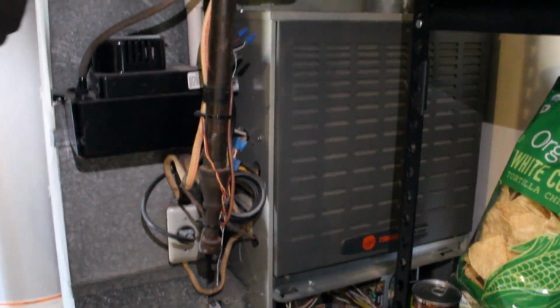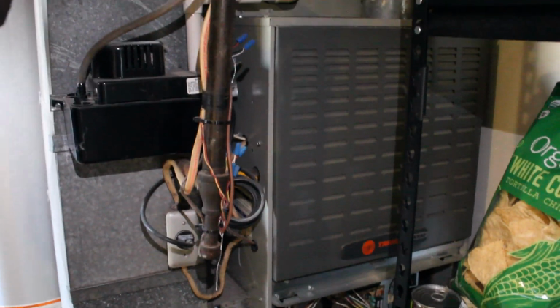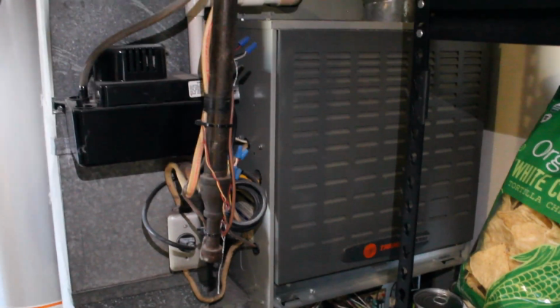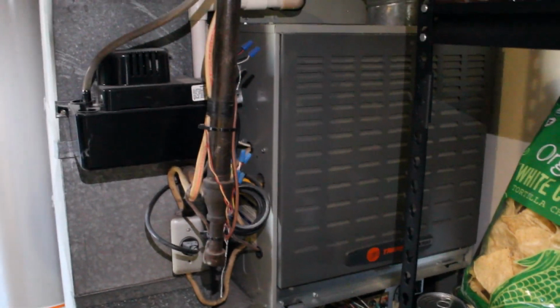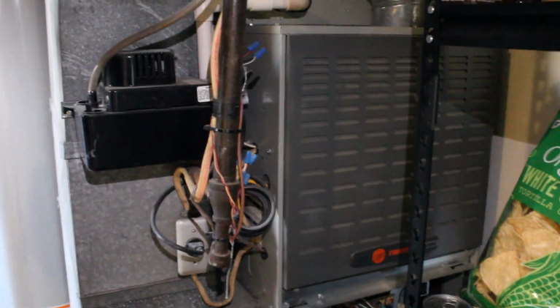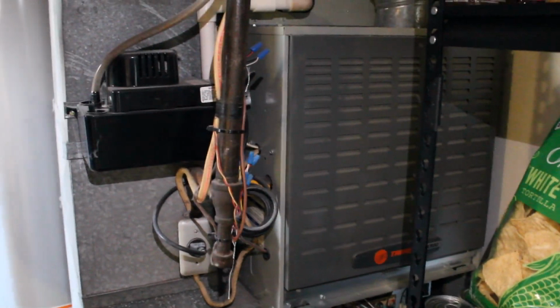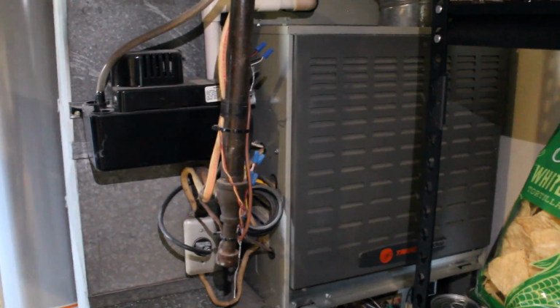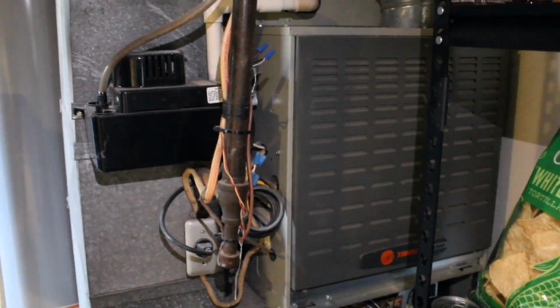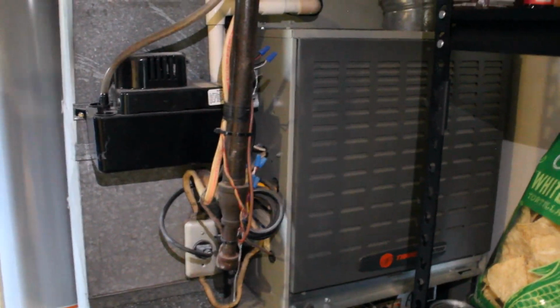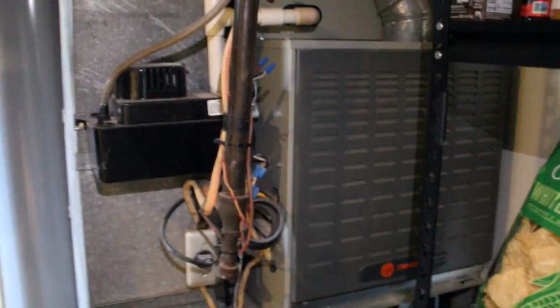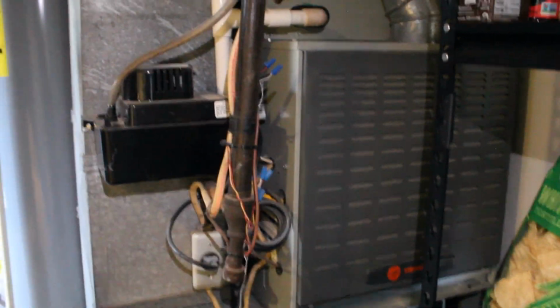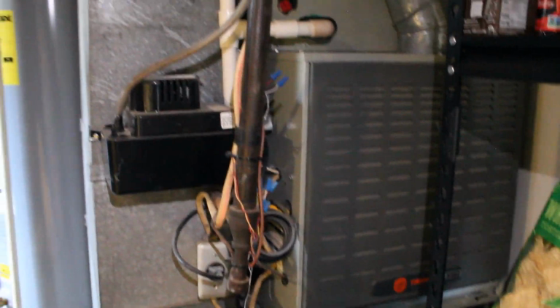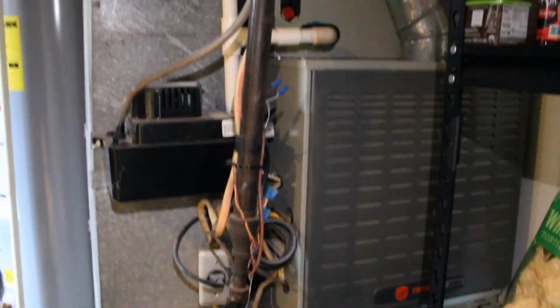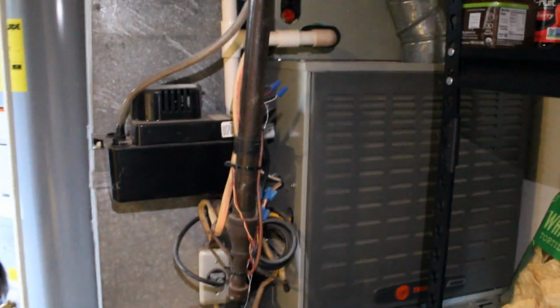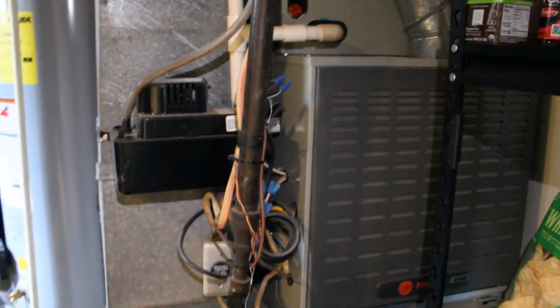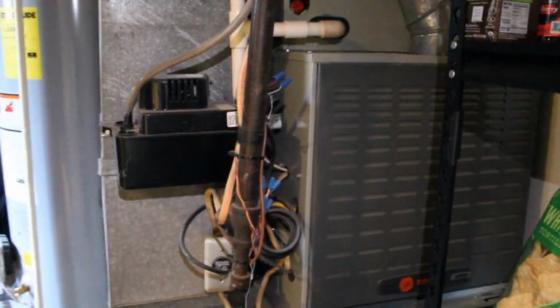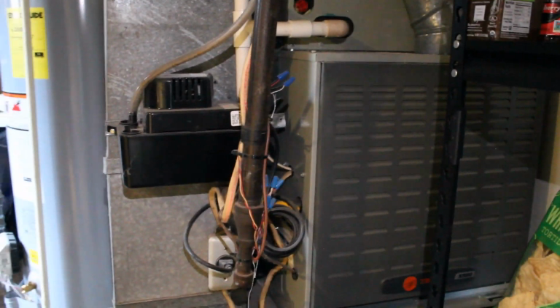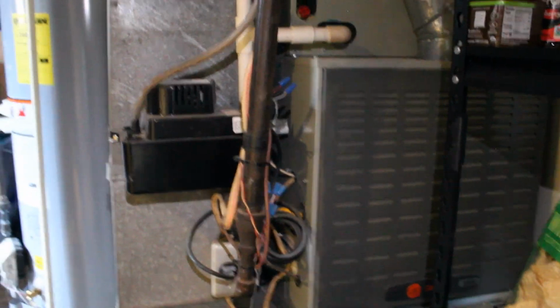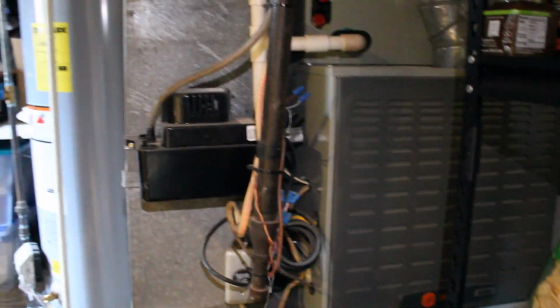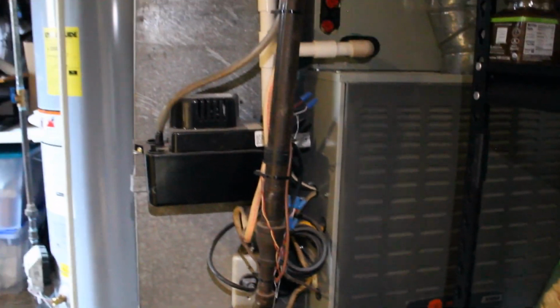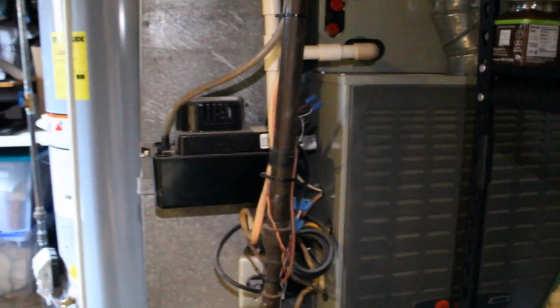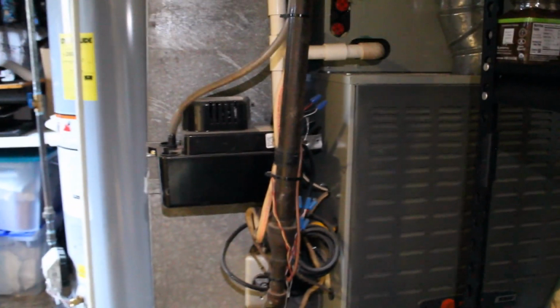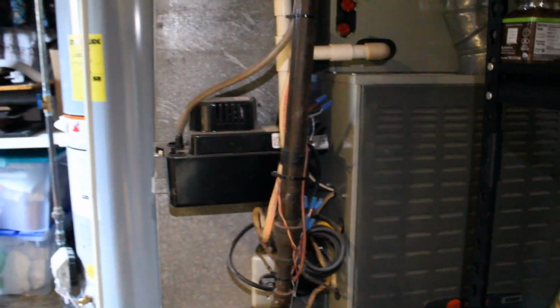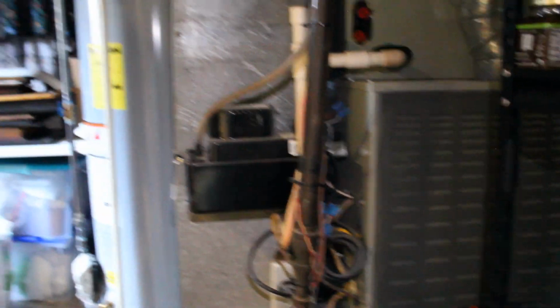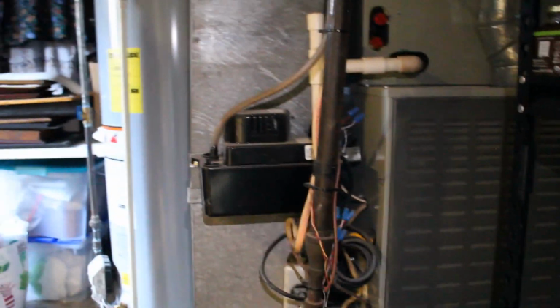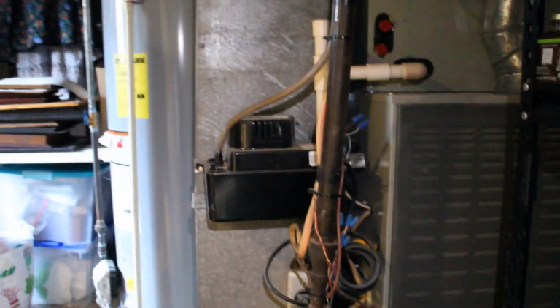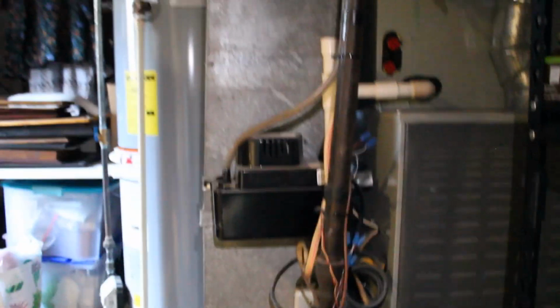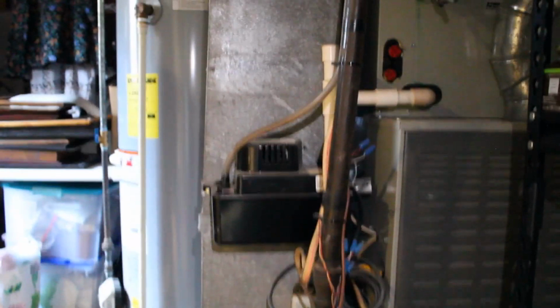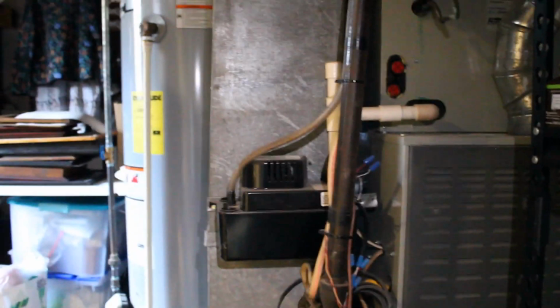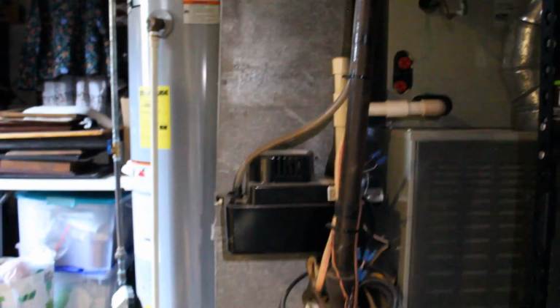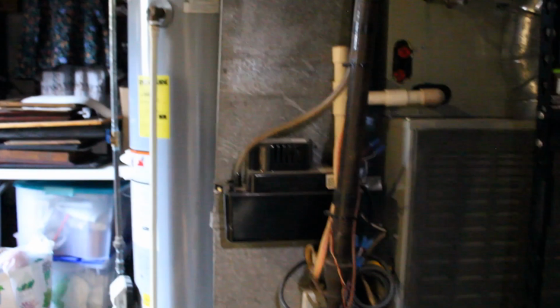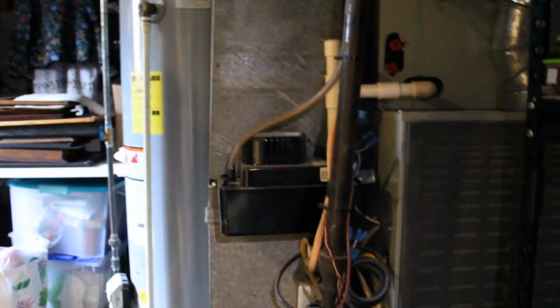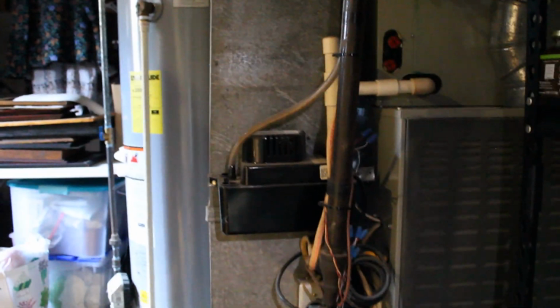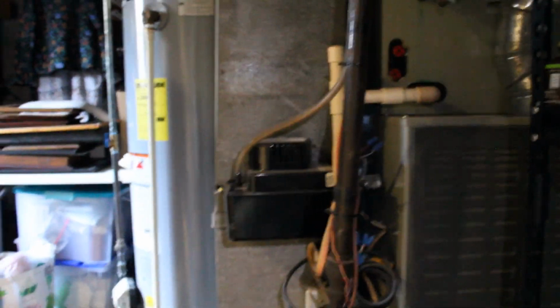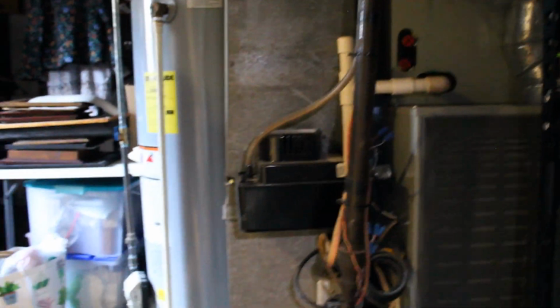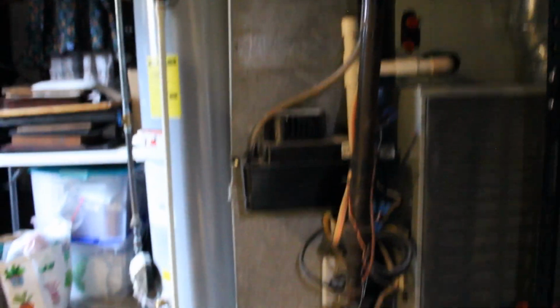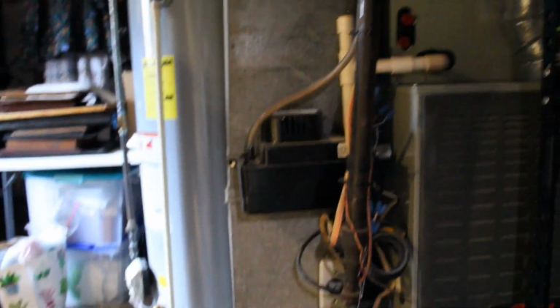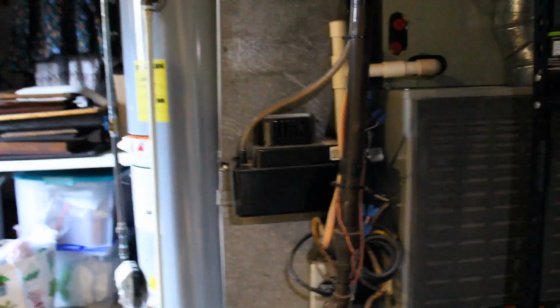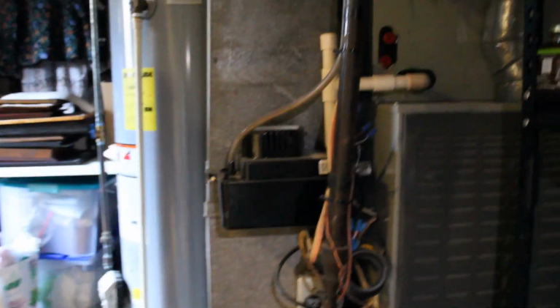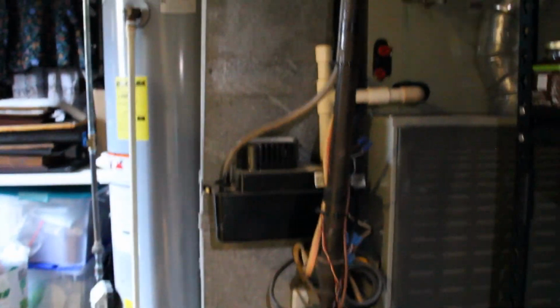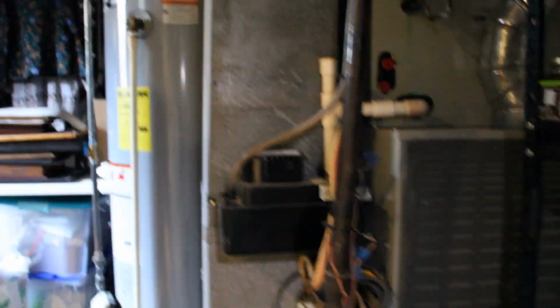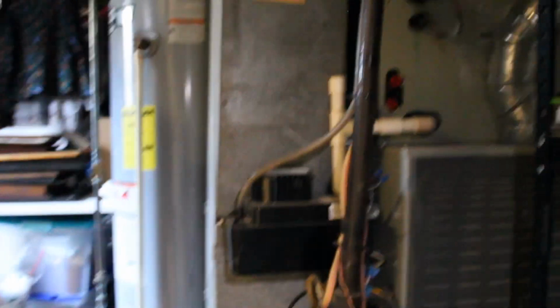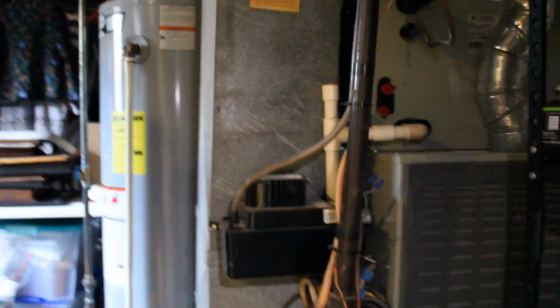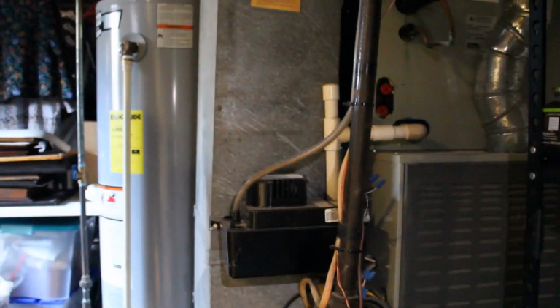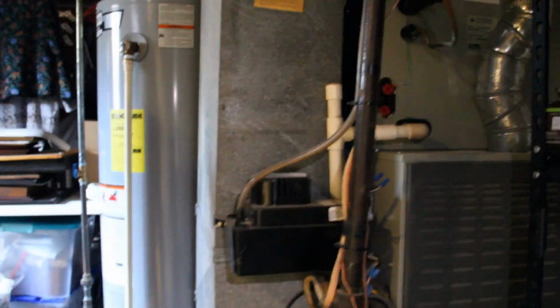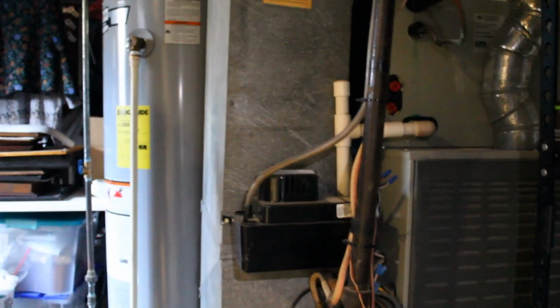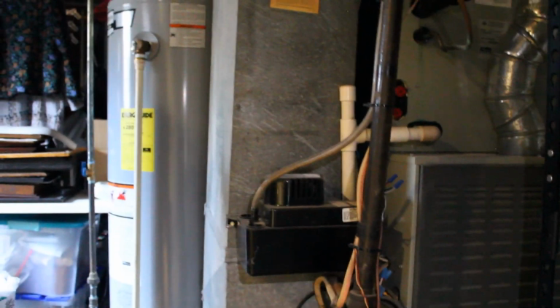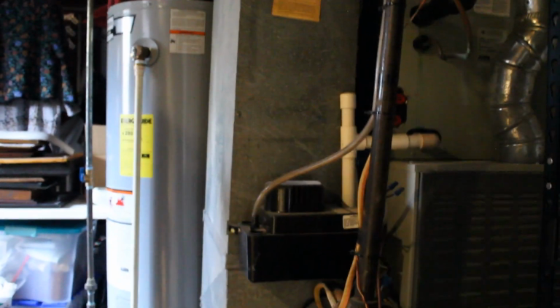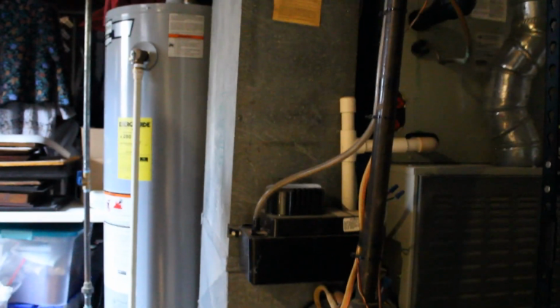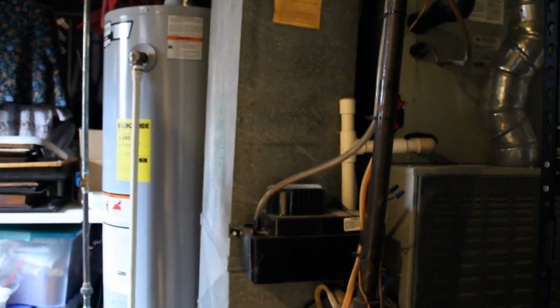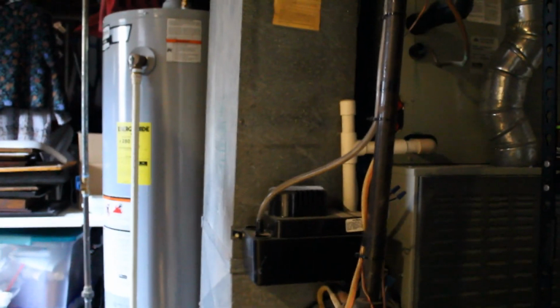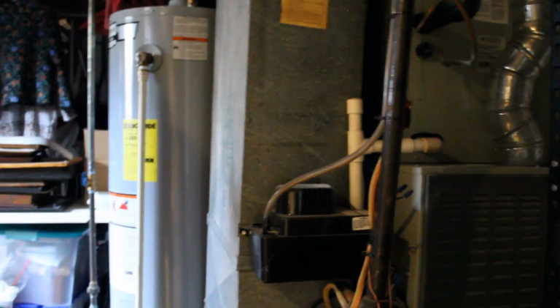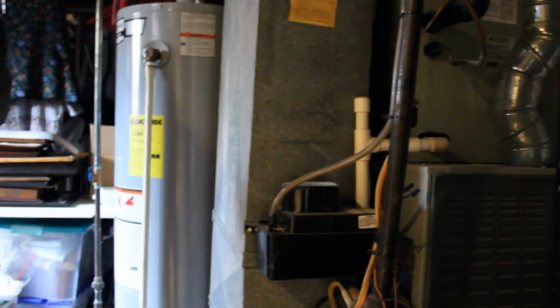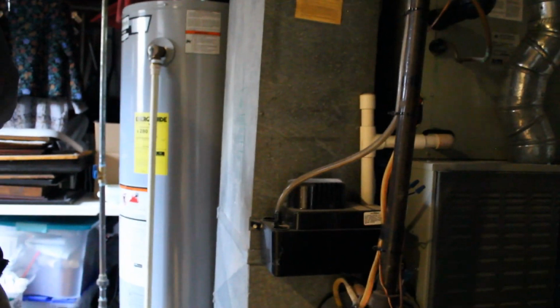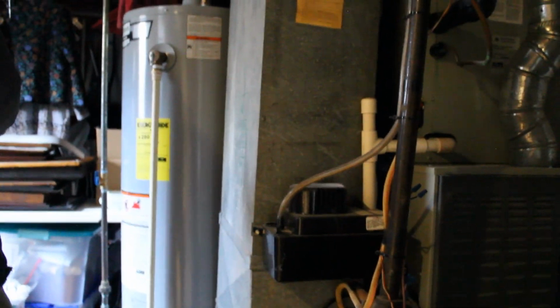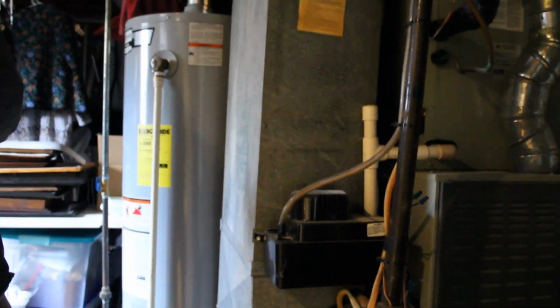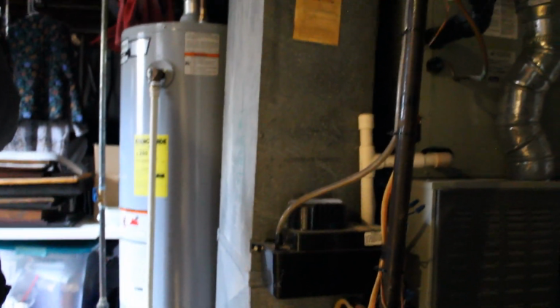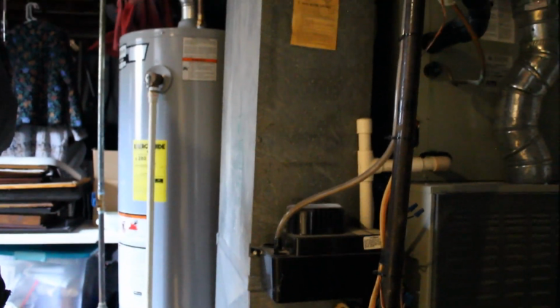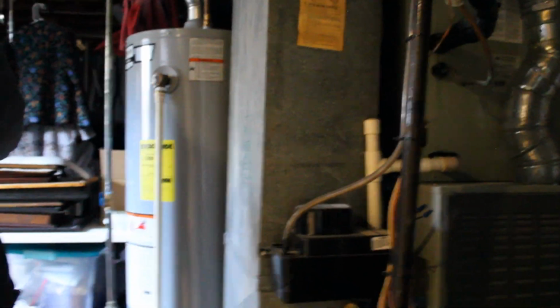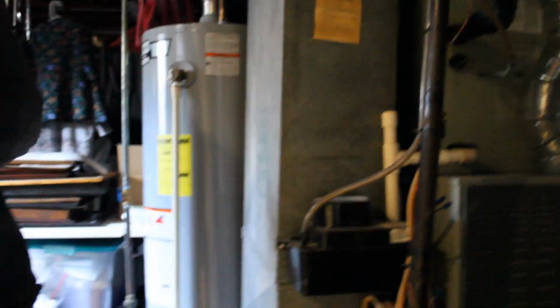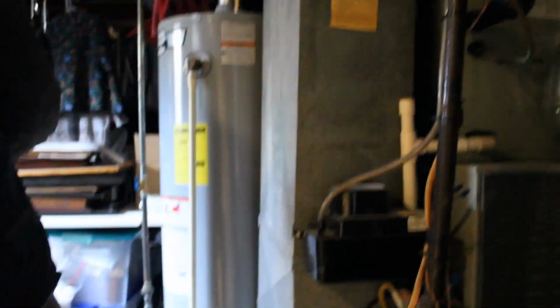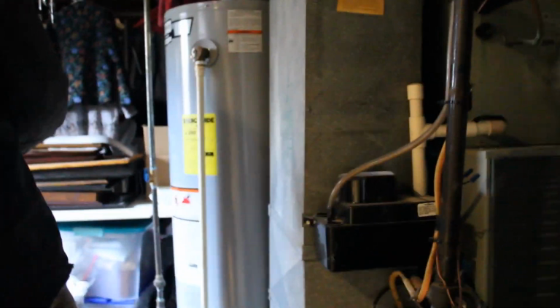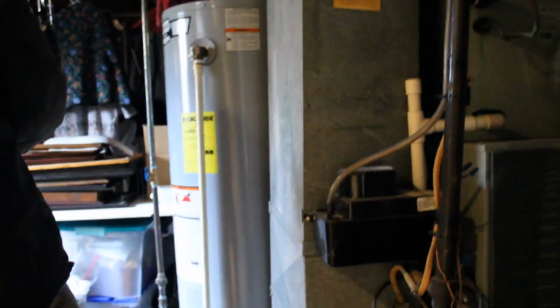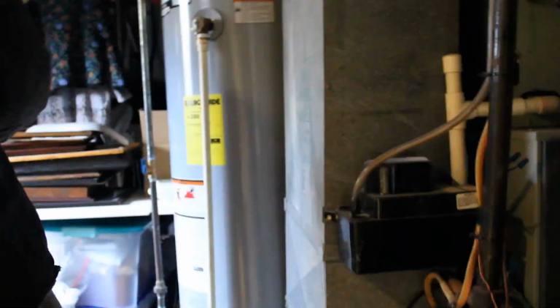This right here is your blower motor. That's what spins and blows the air throughout the house.